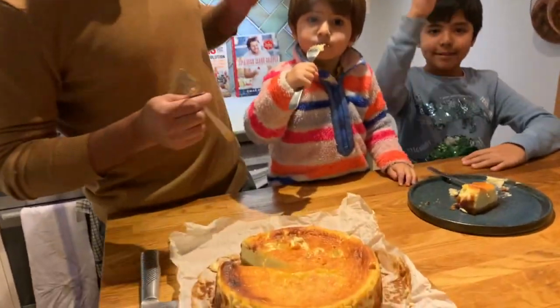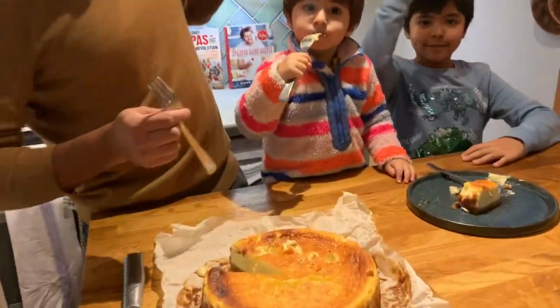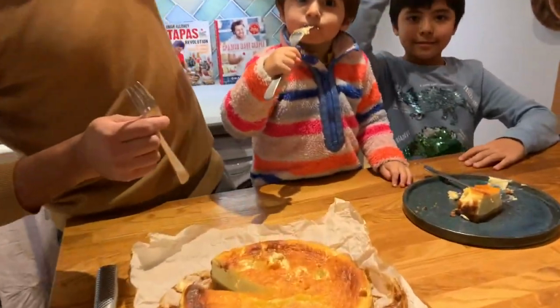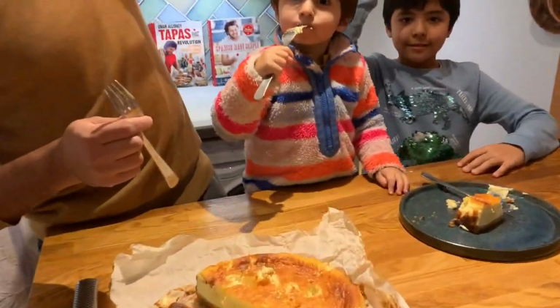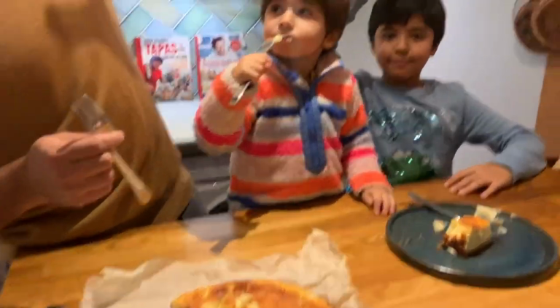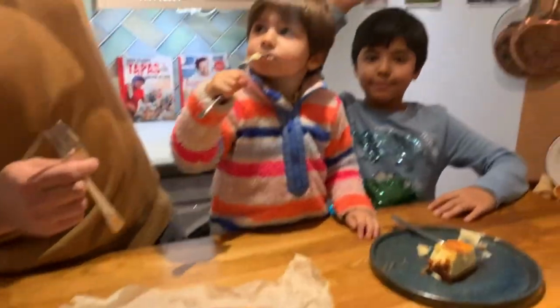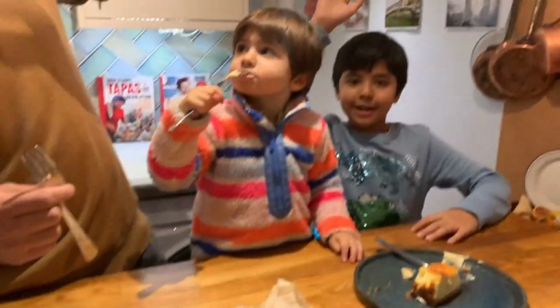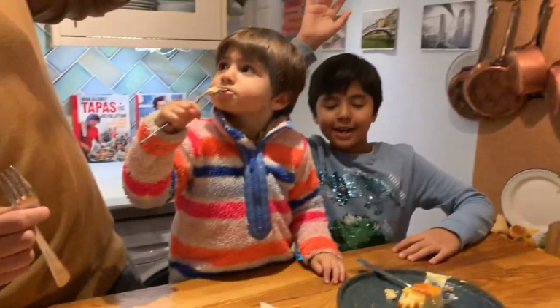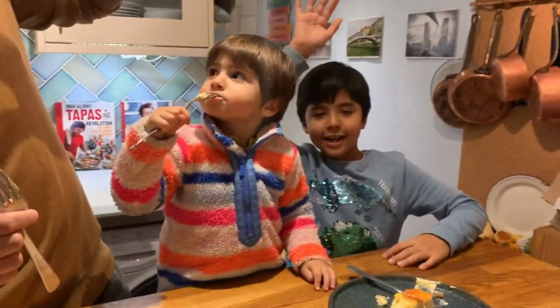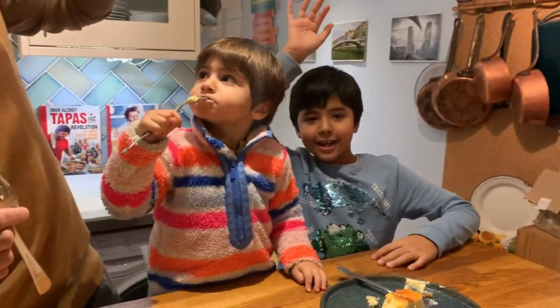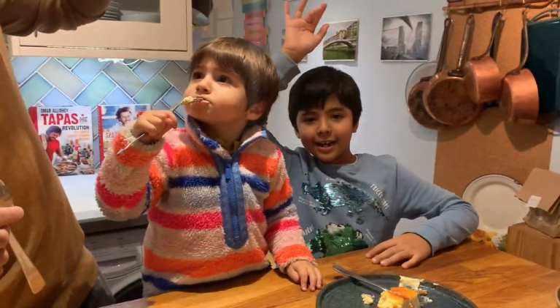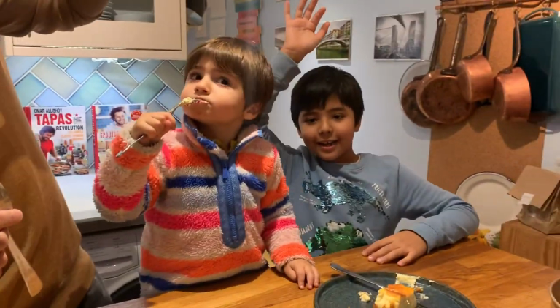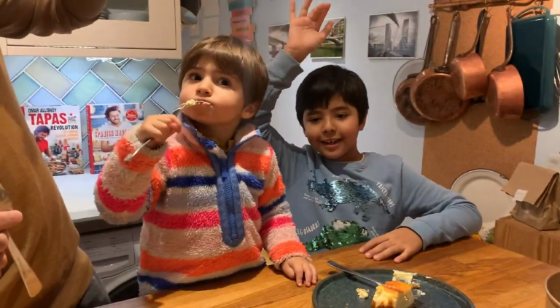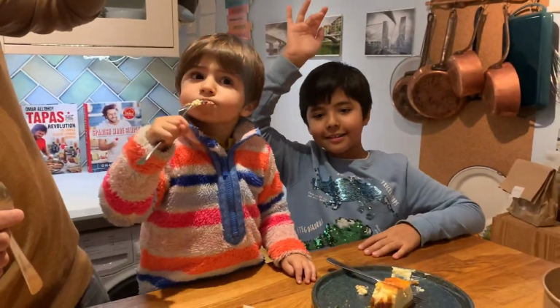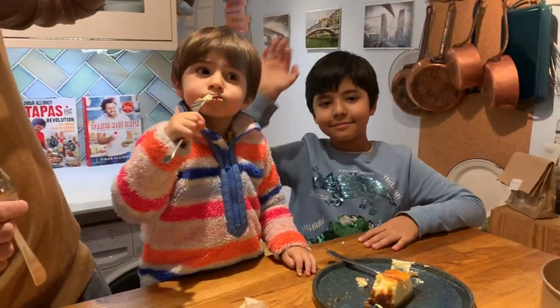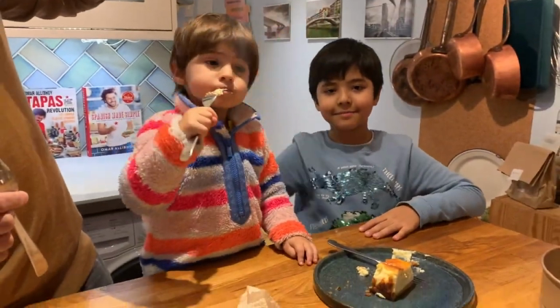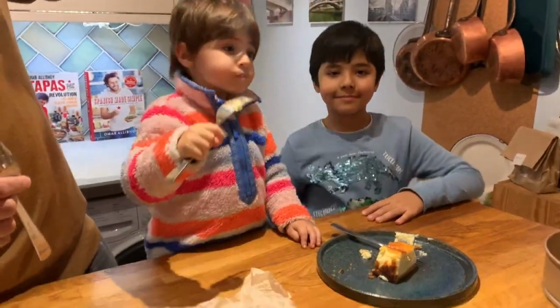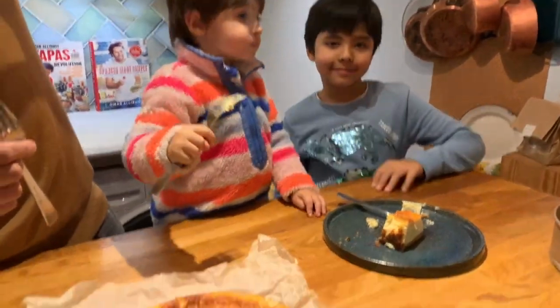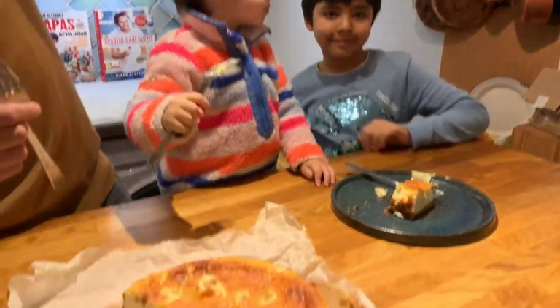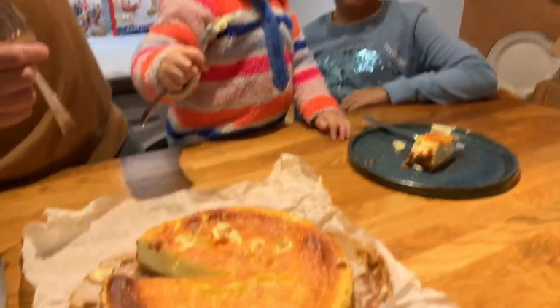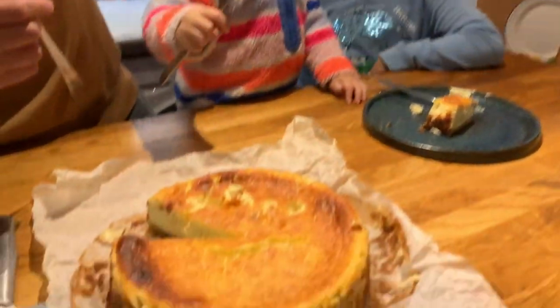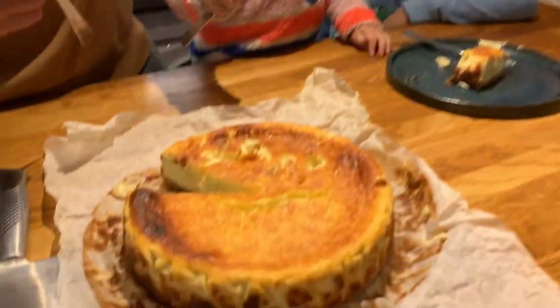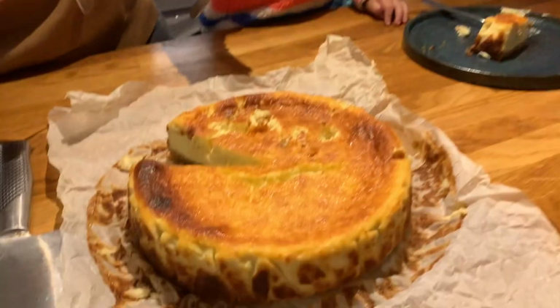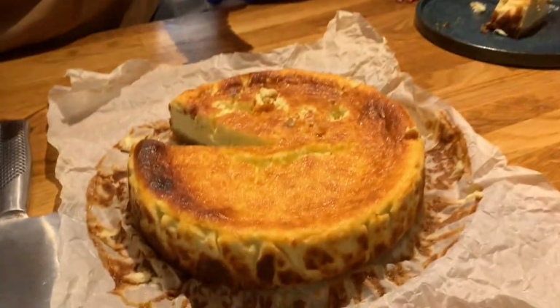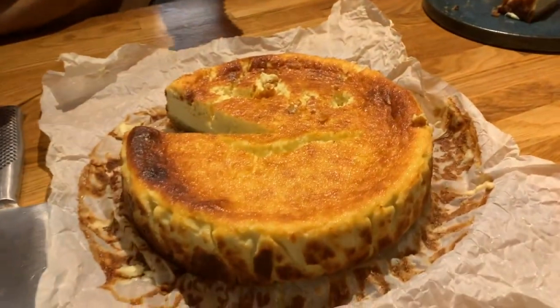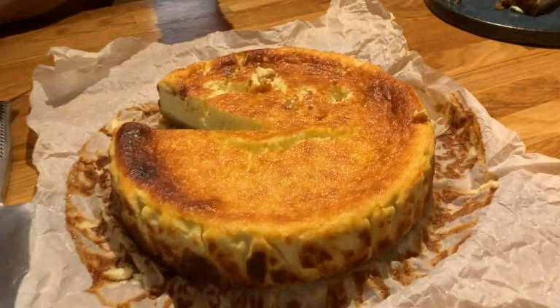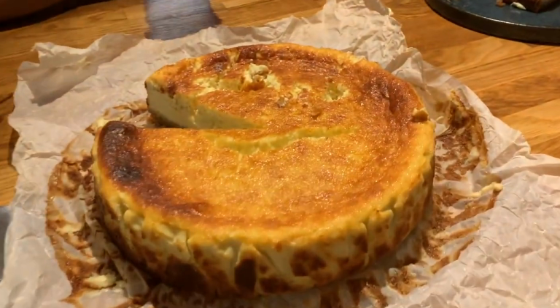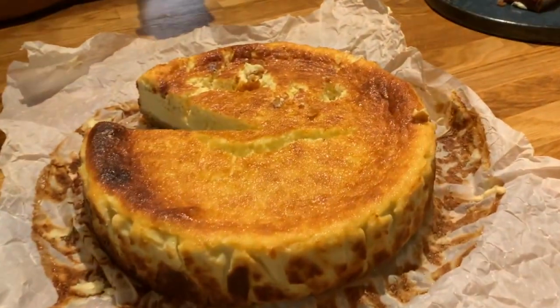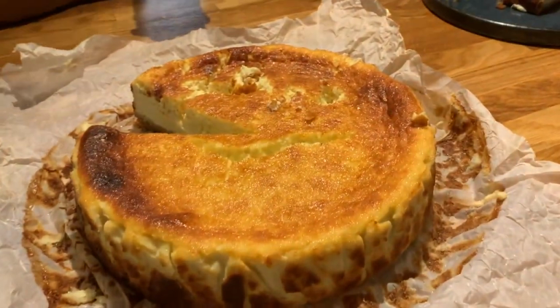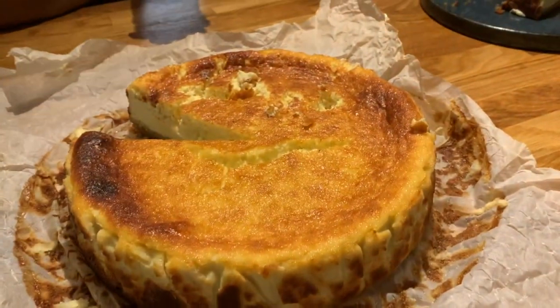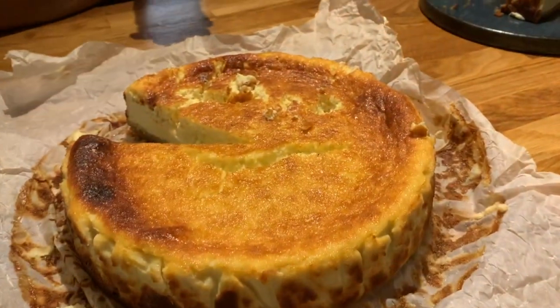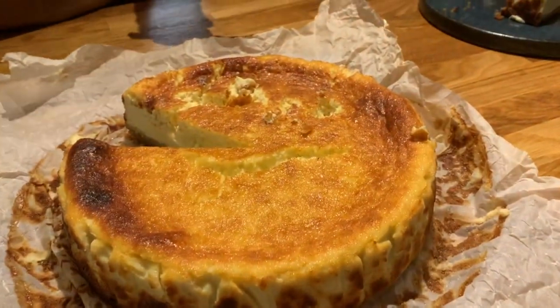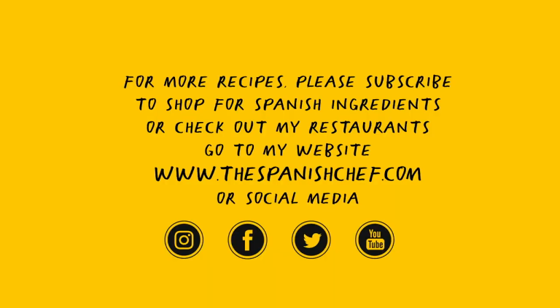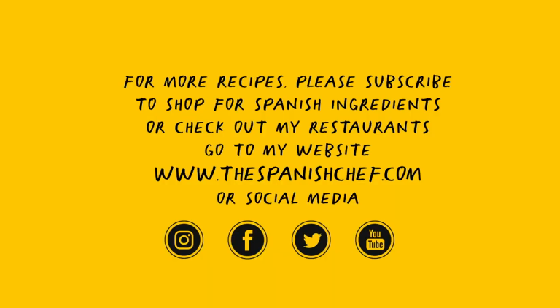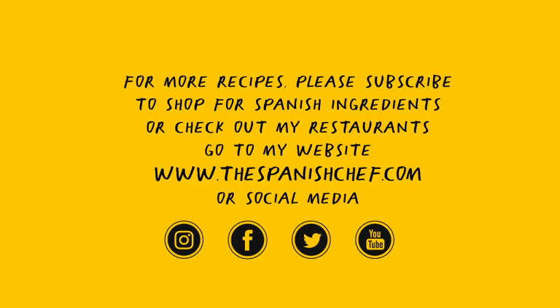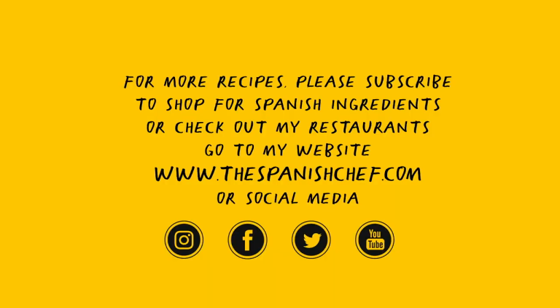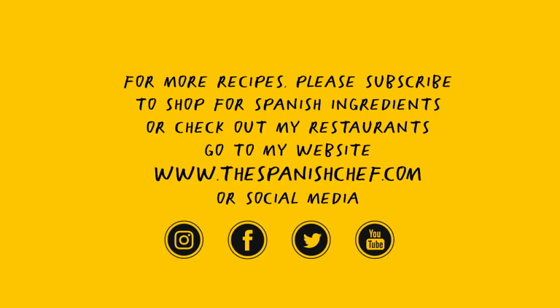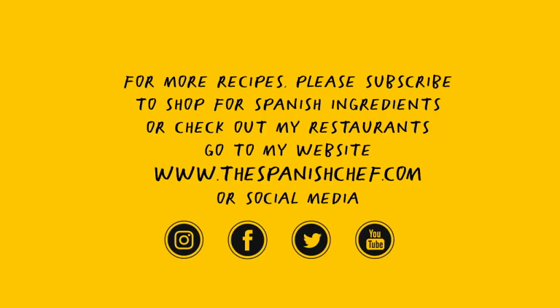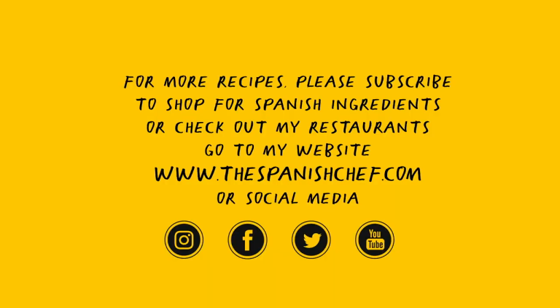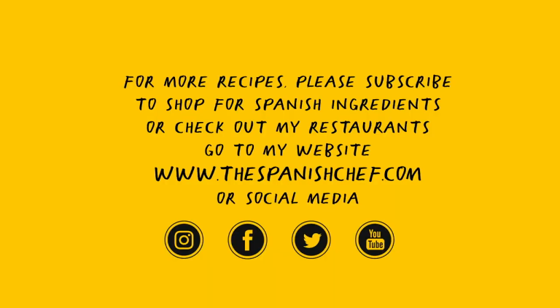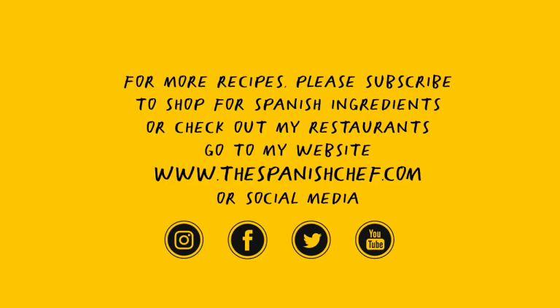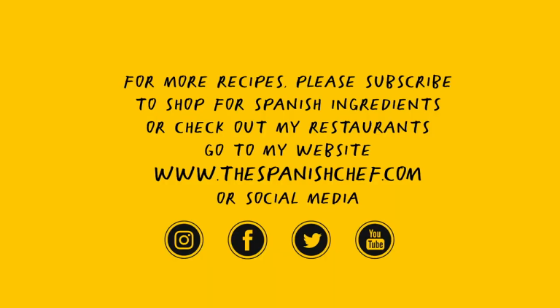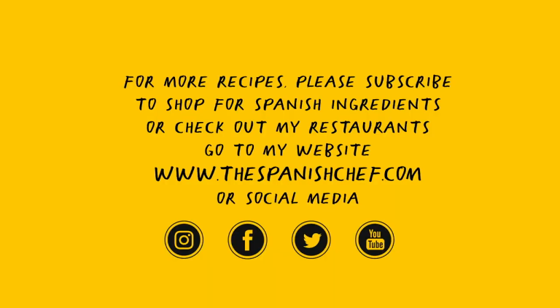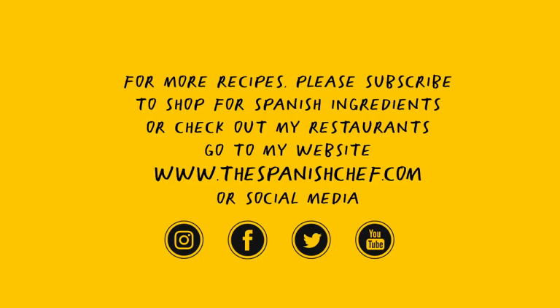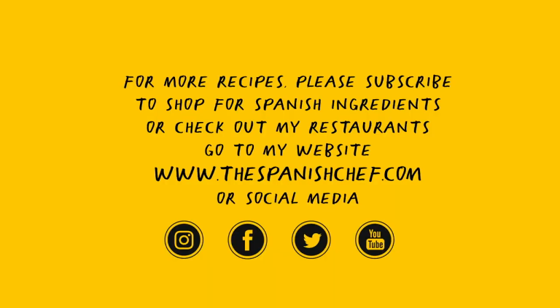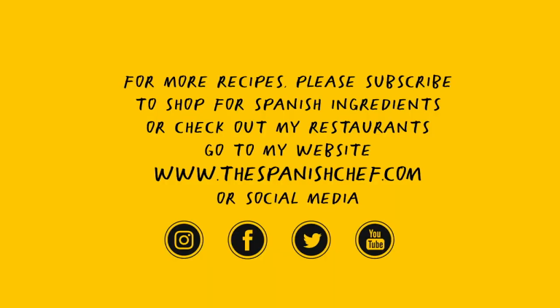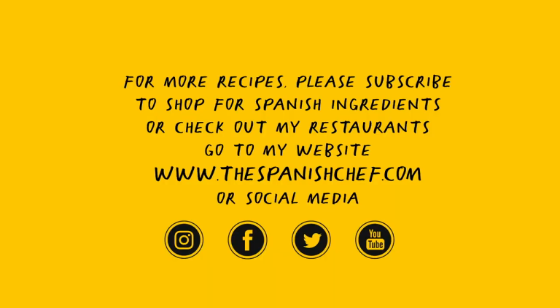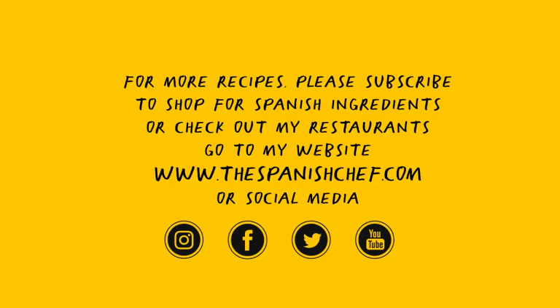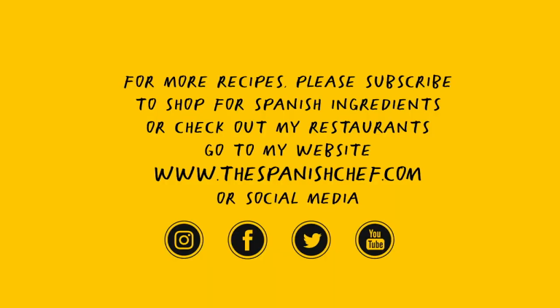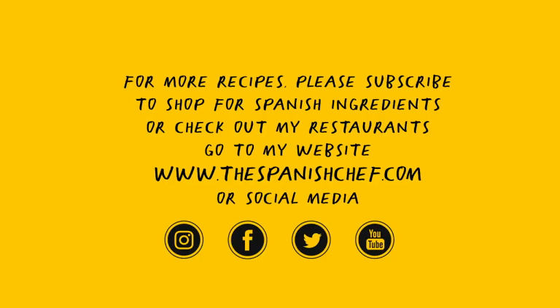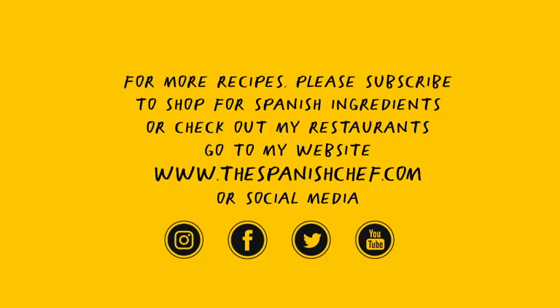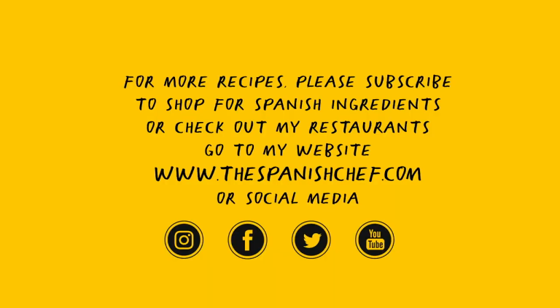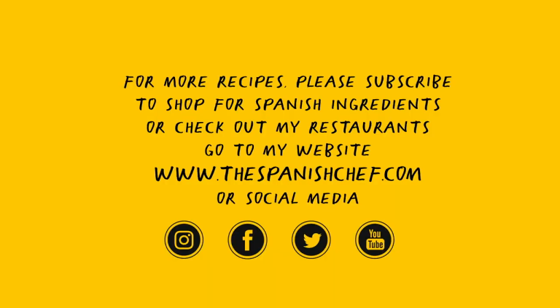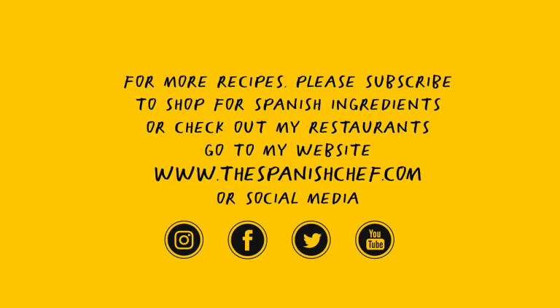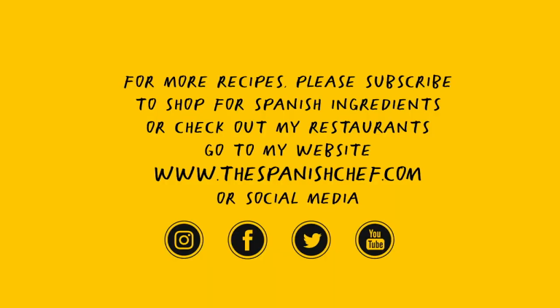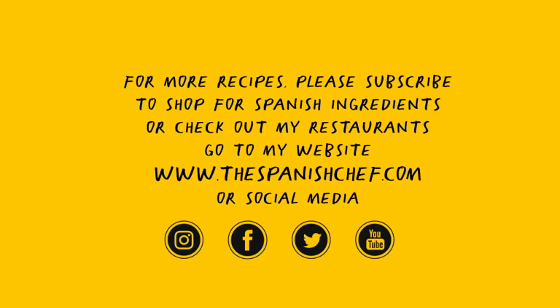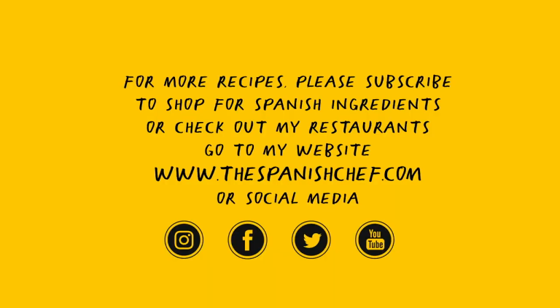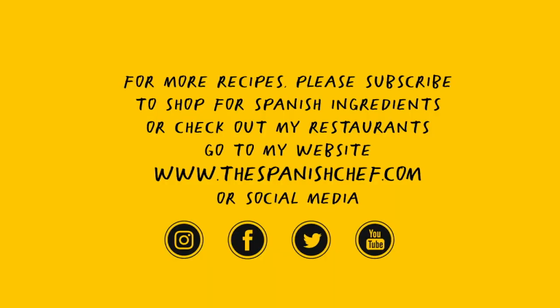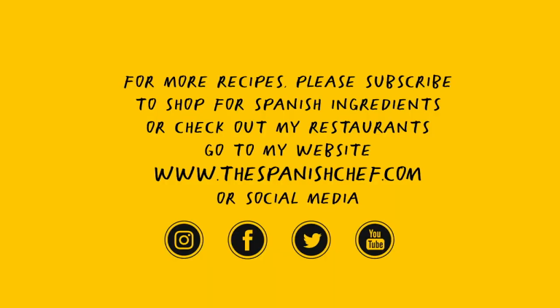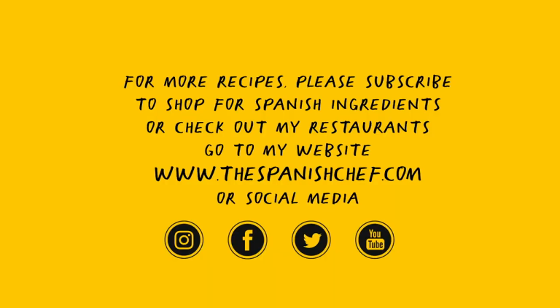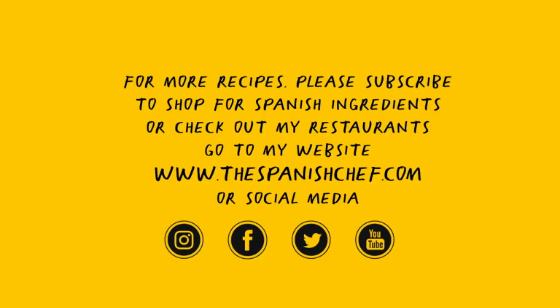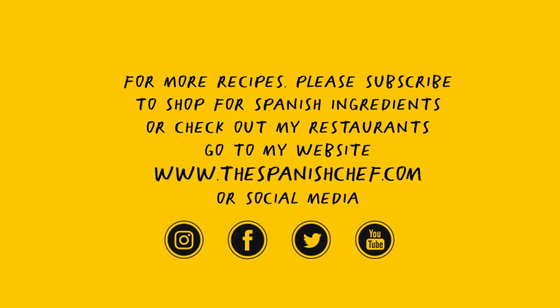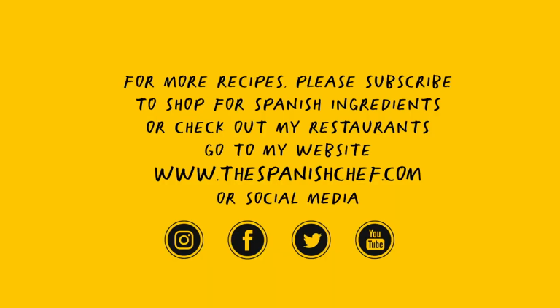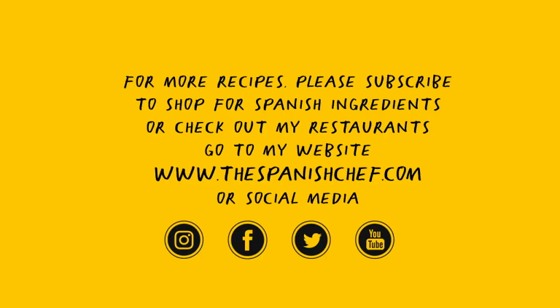If you enjoyed the video, please like it, share it, and subscribe.